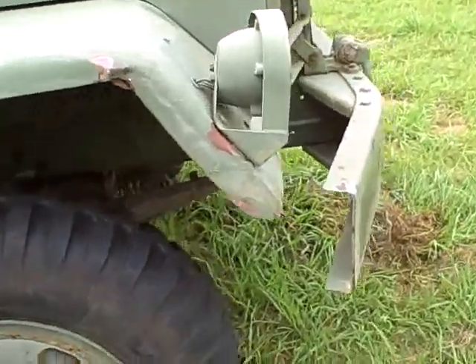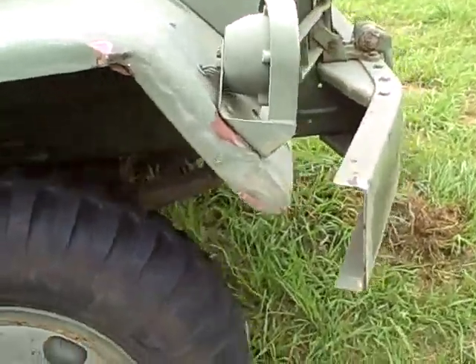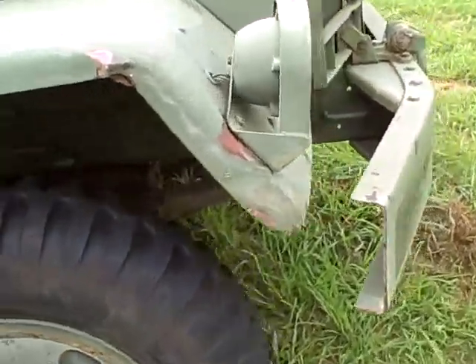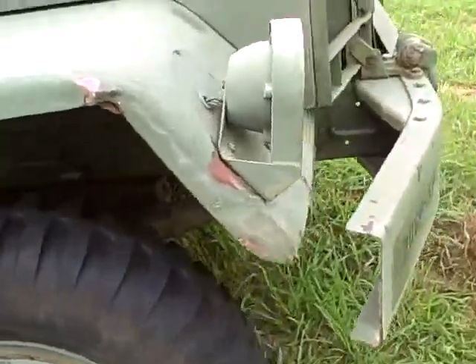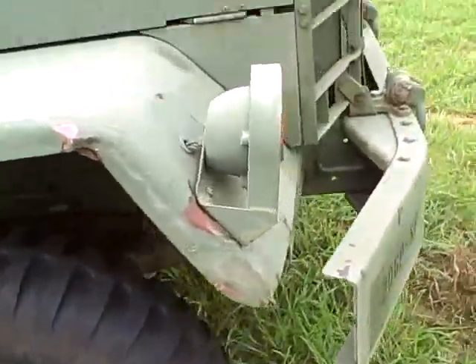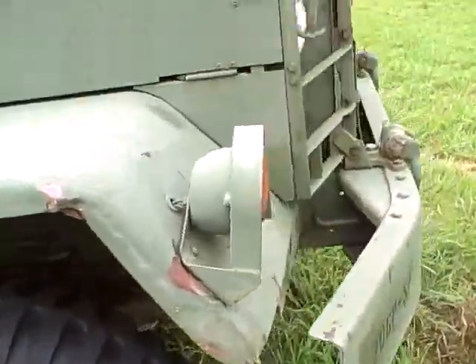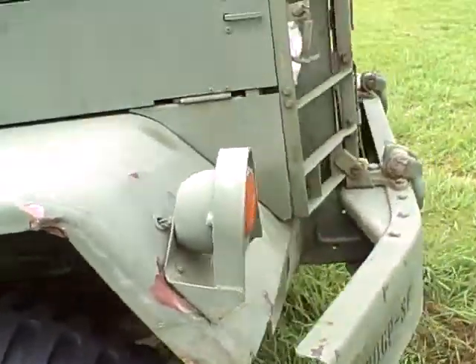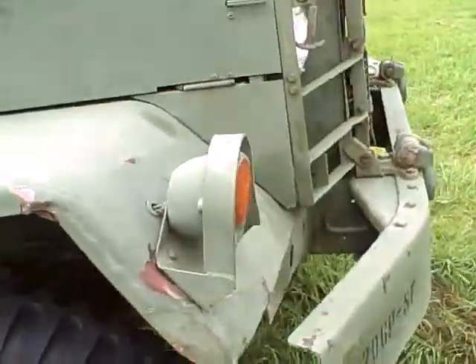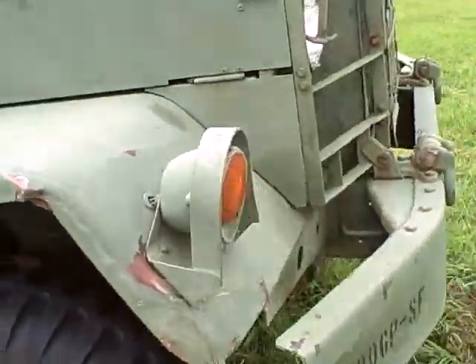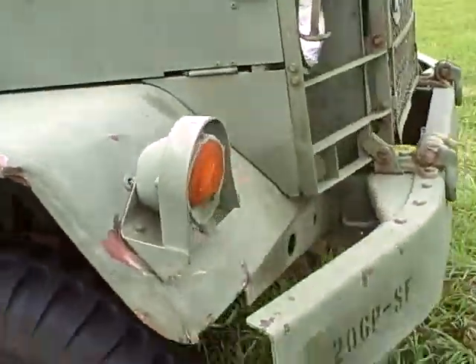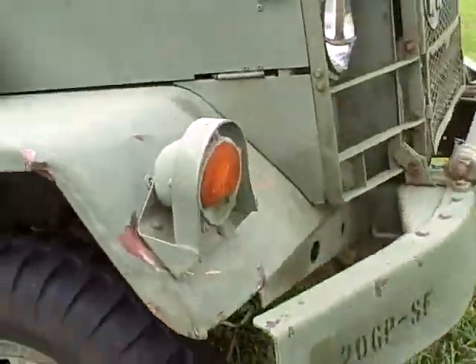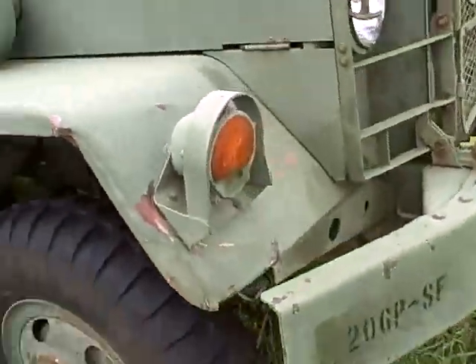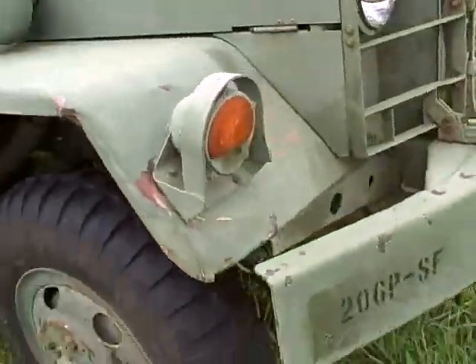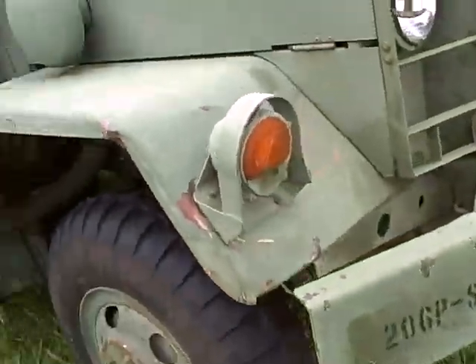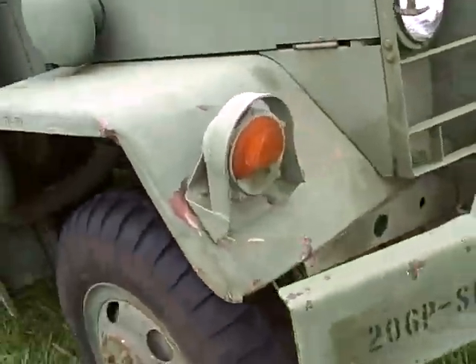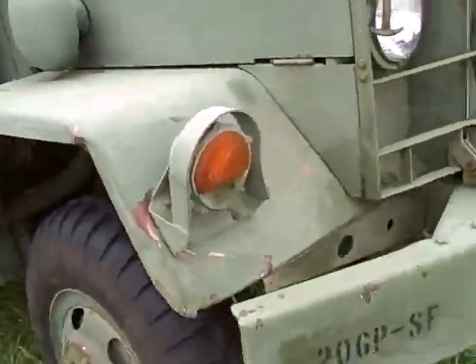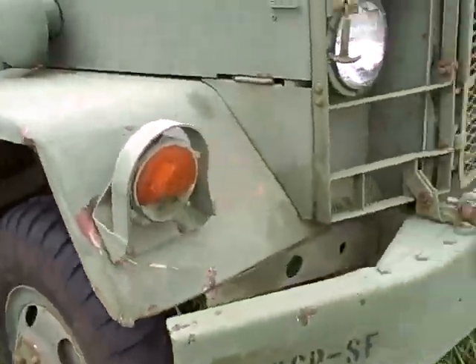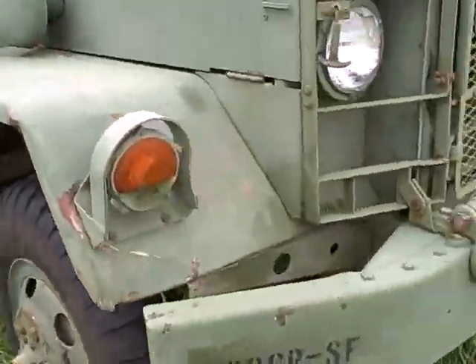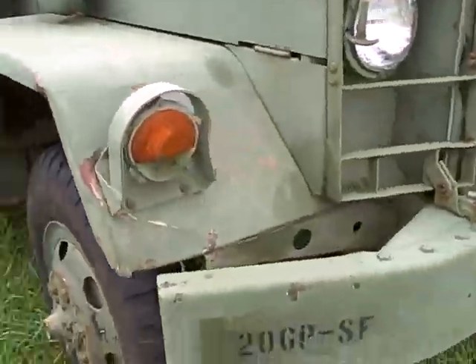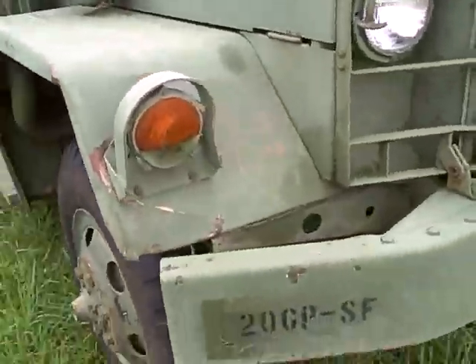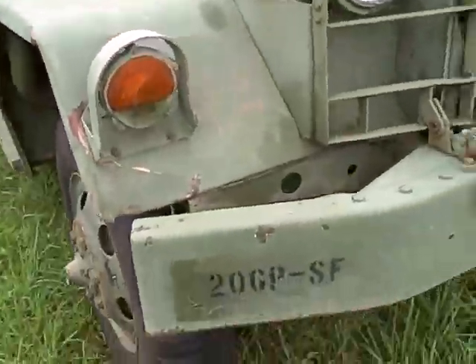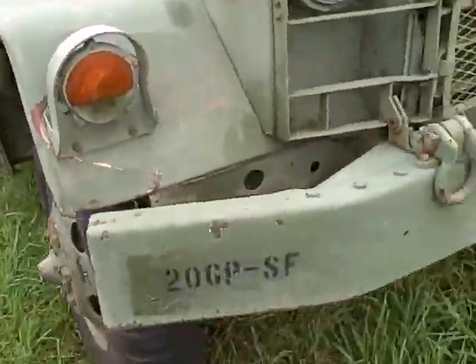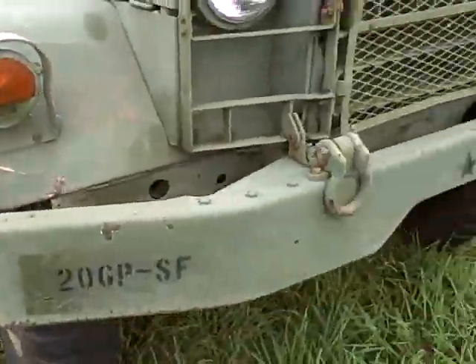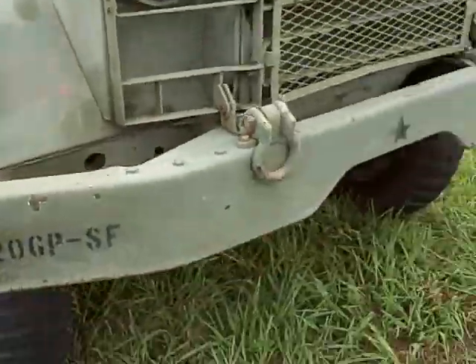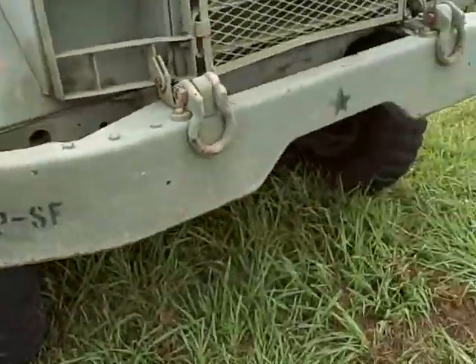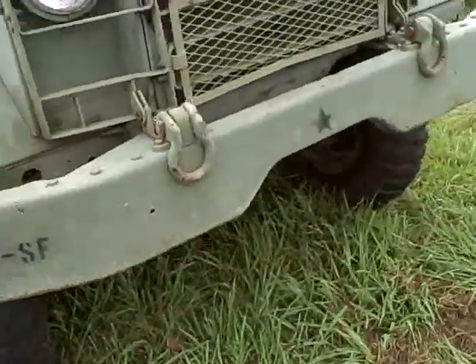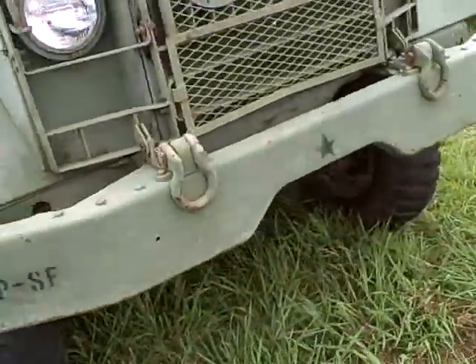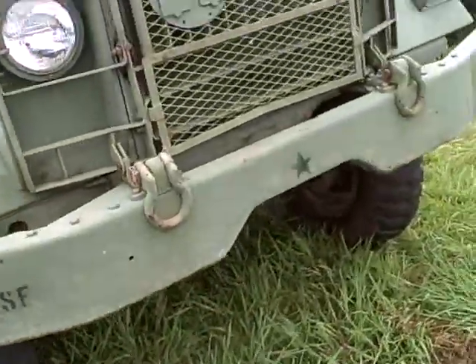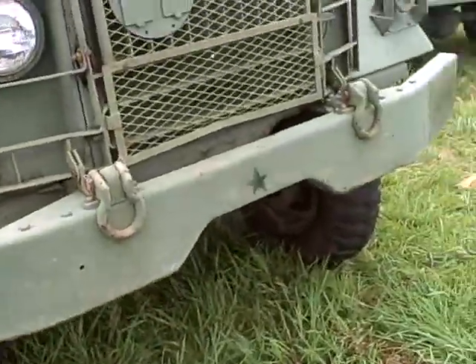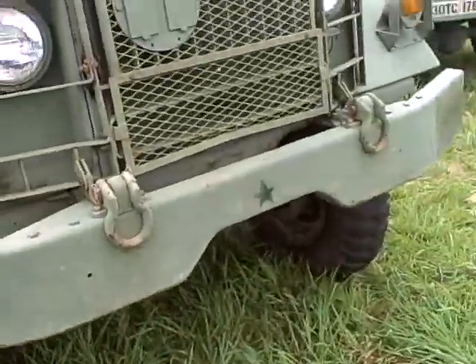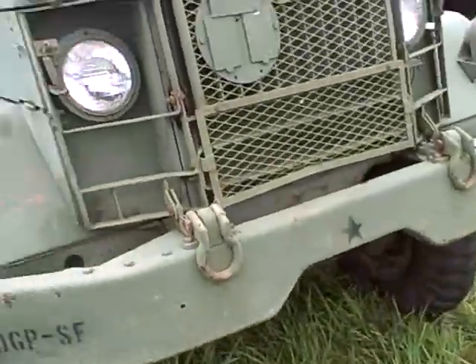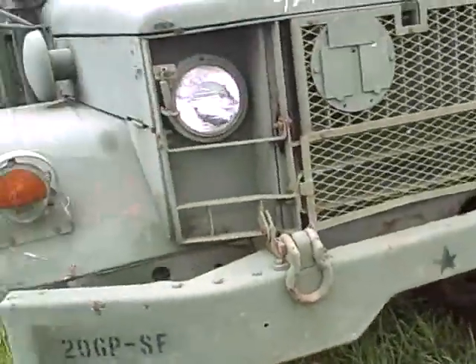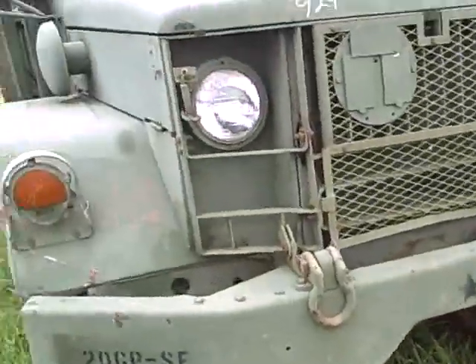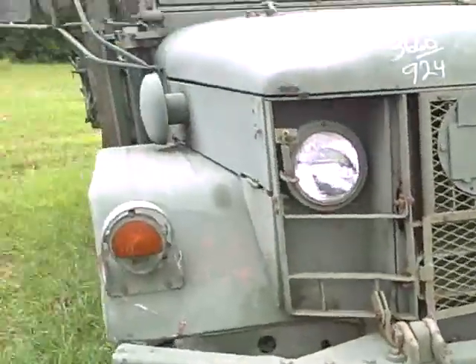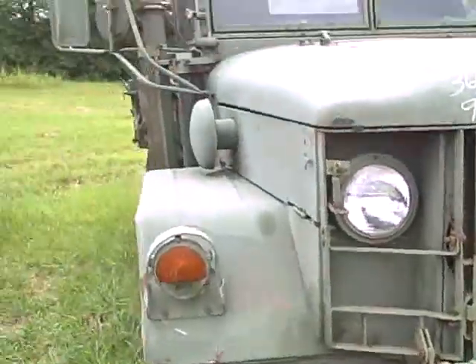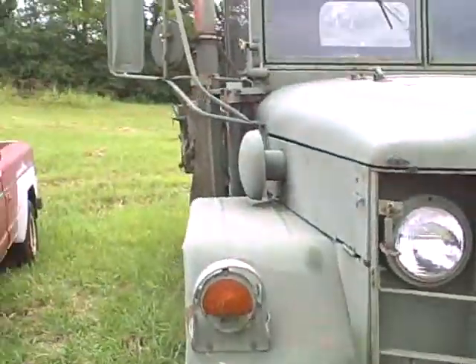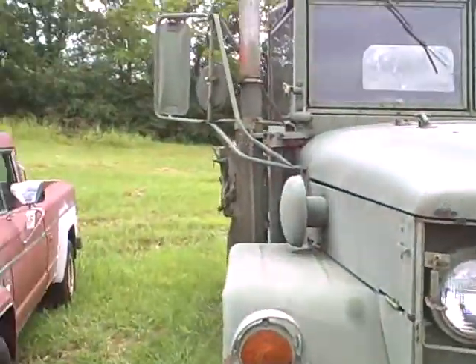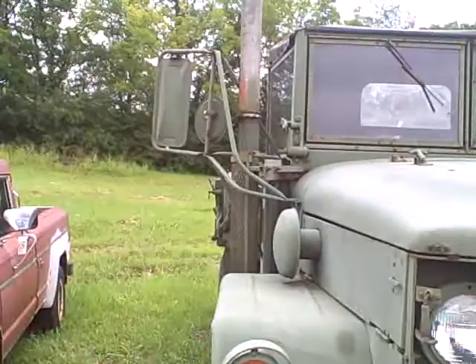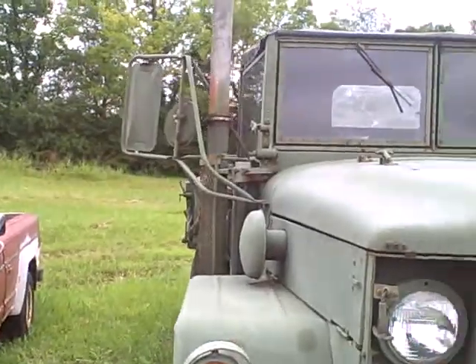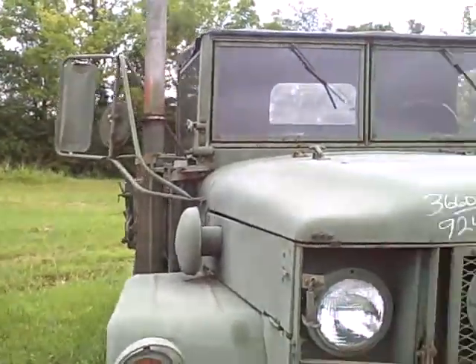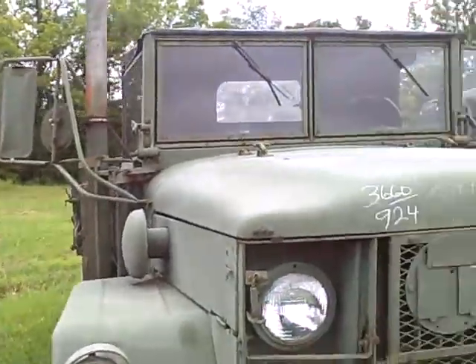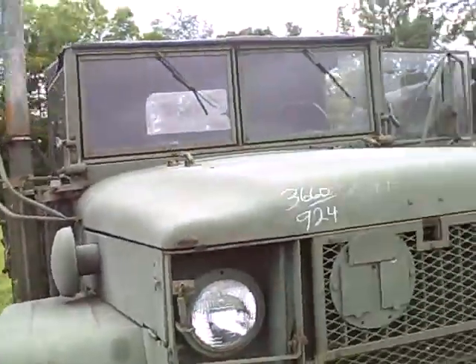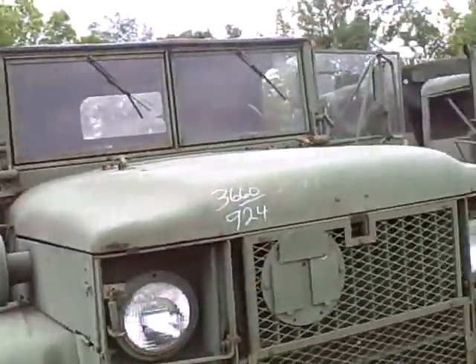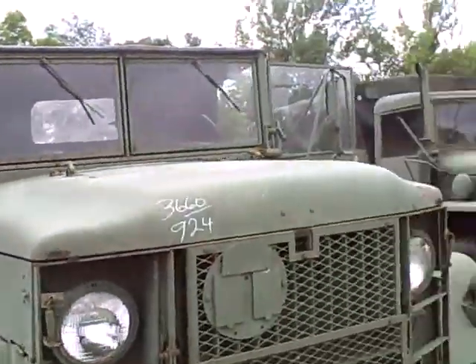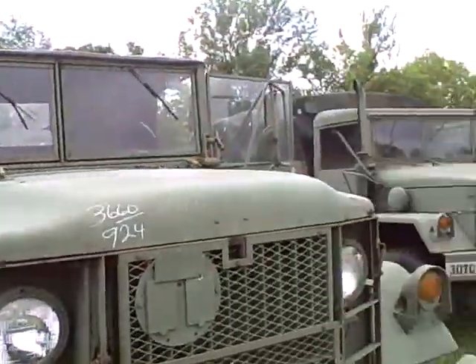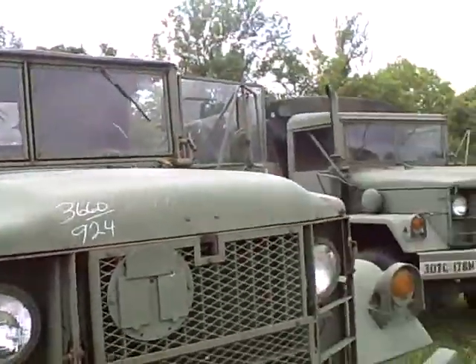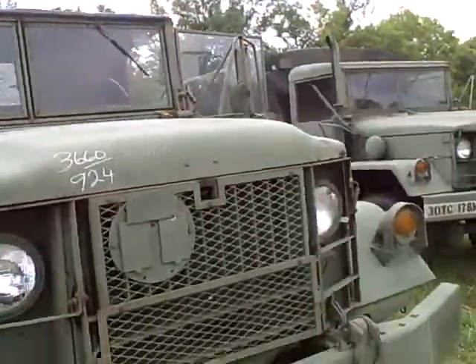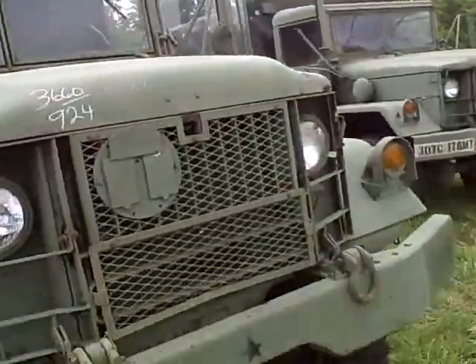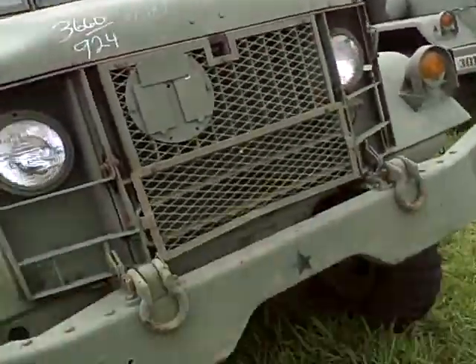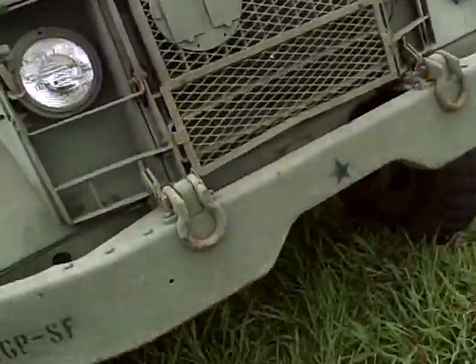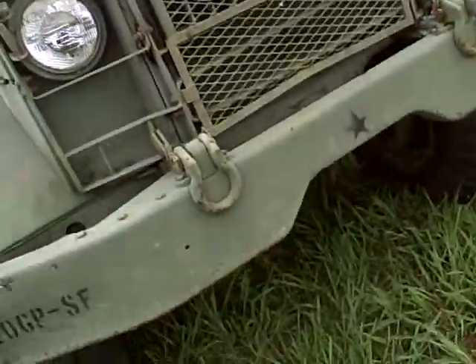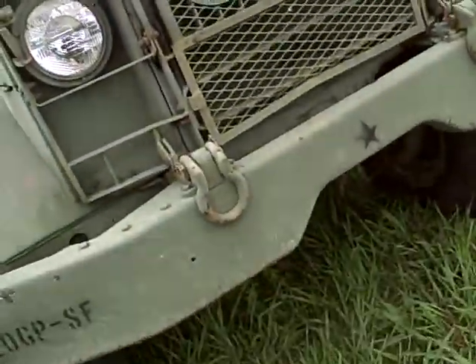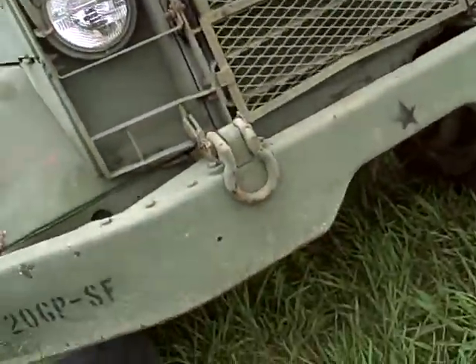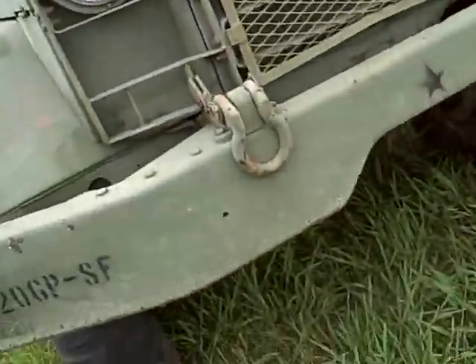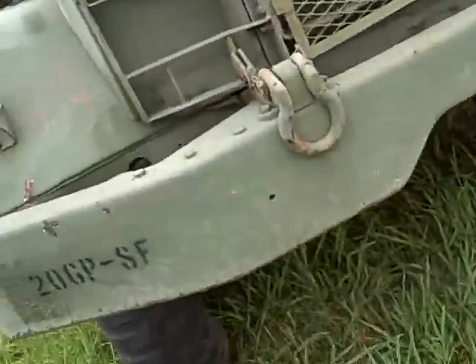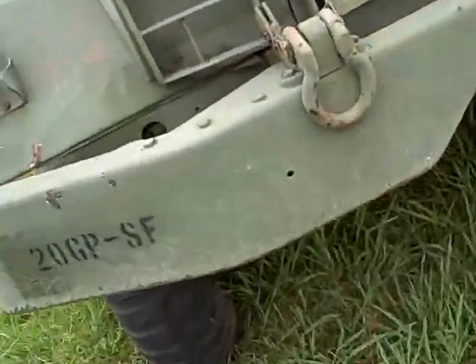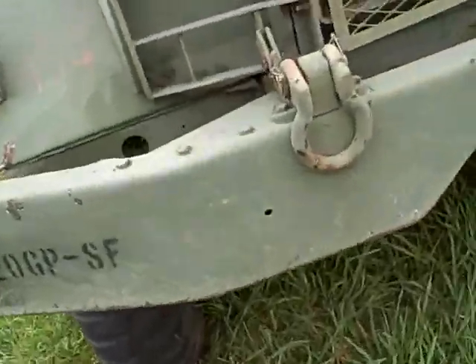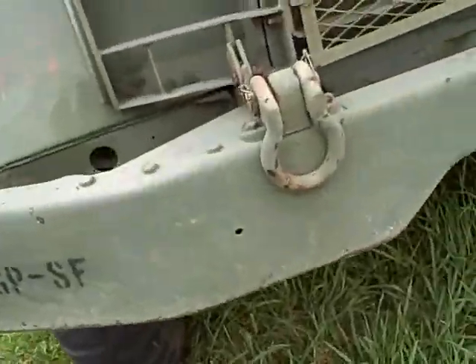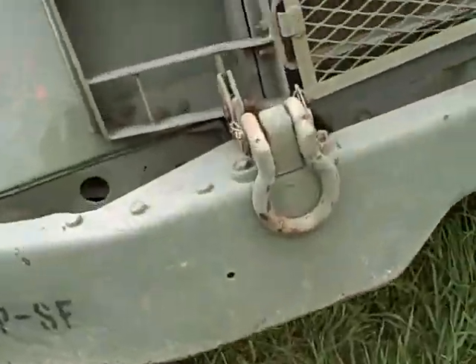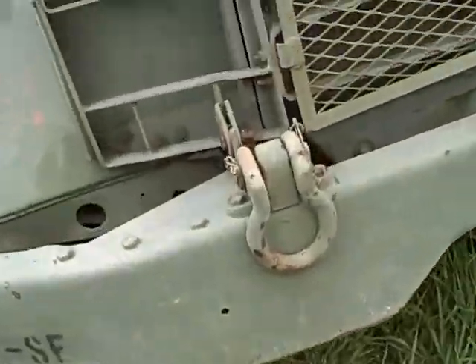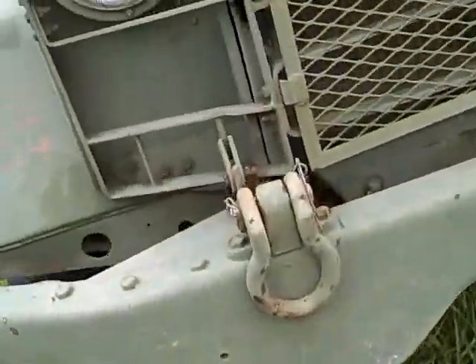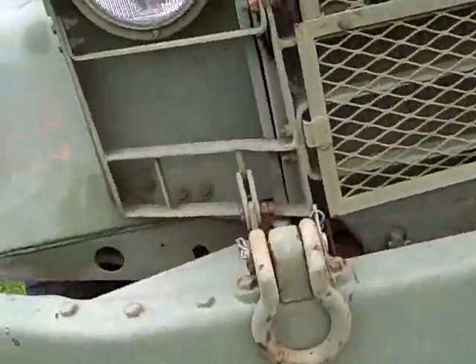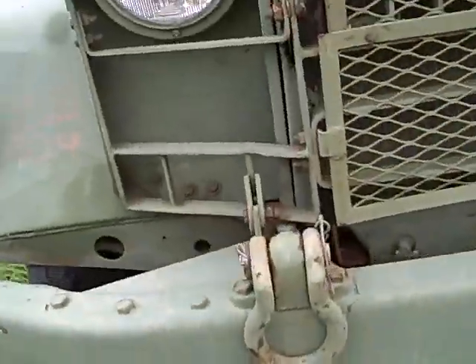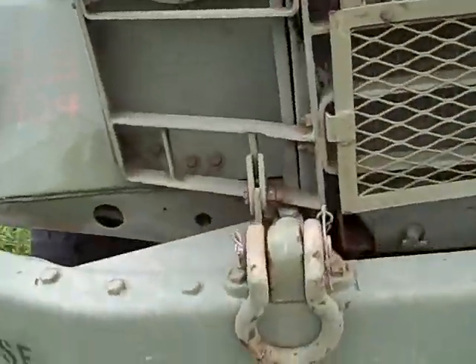This is the overall condition of the Deuce and a Half Army Truck. This thing's in good shape — everything on it works, everything runs, everything is in good shape.